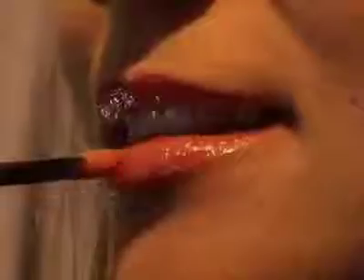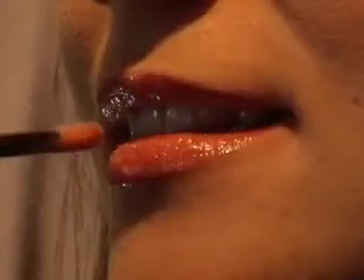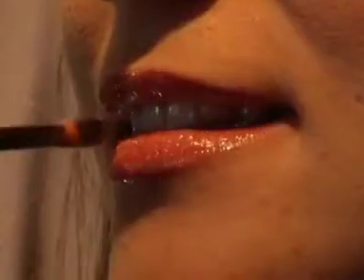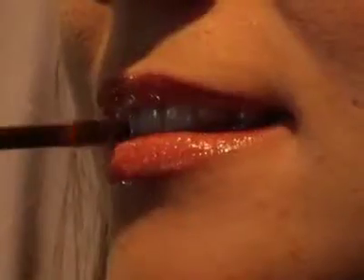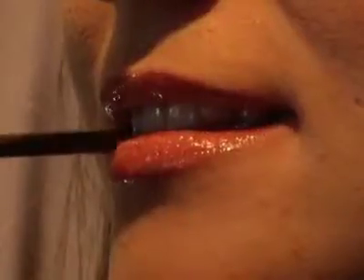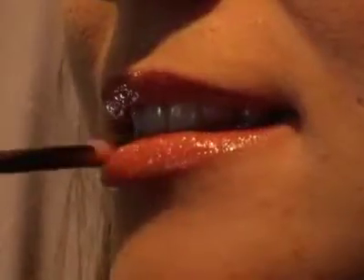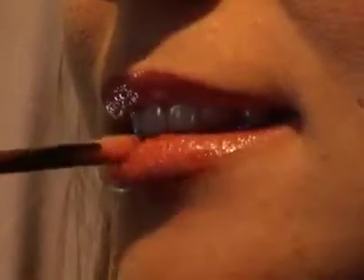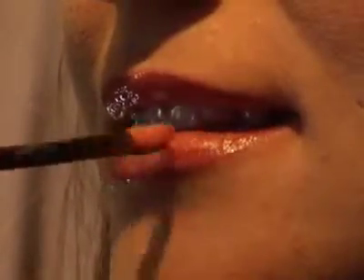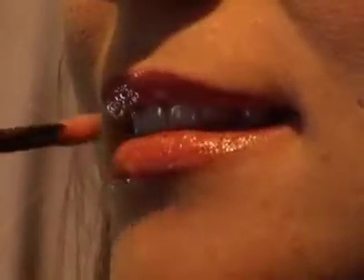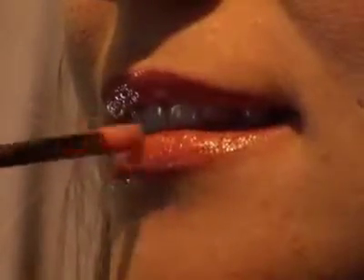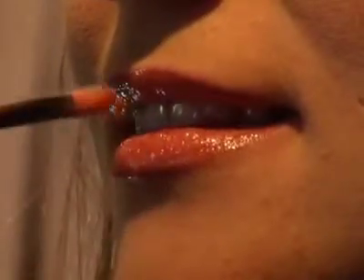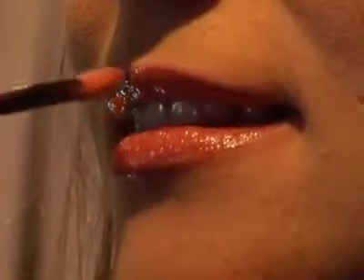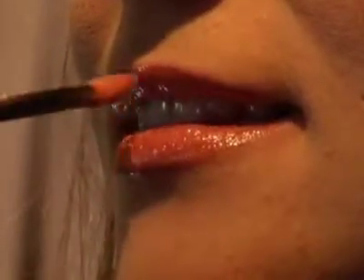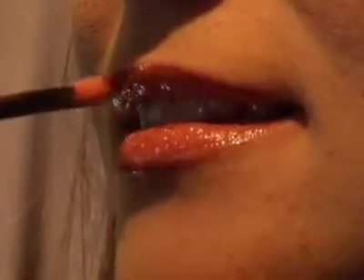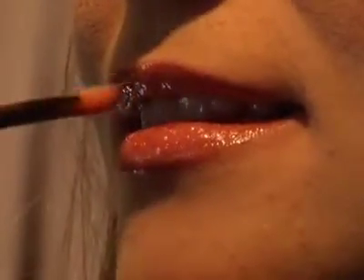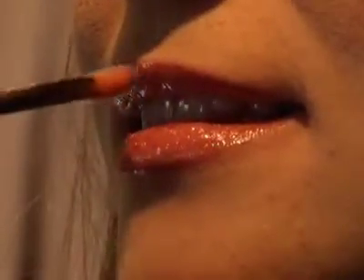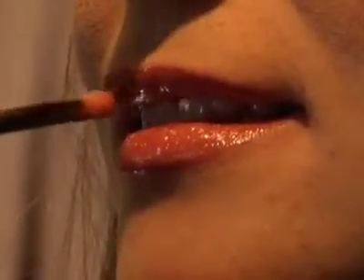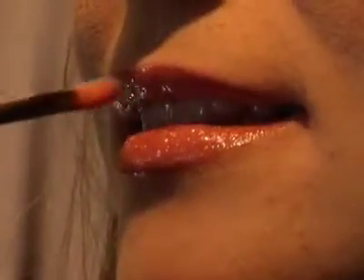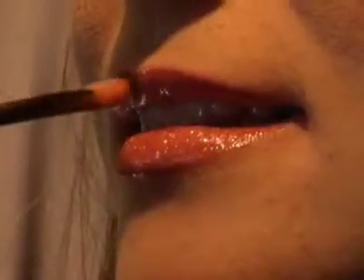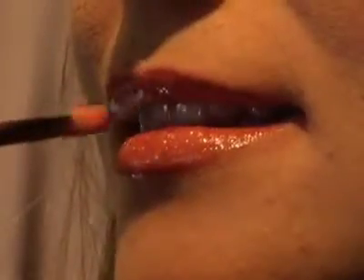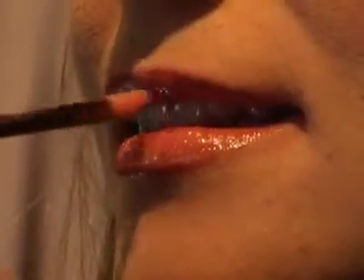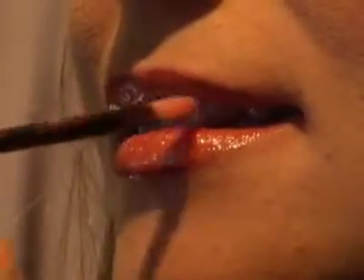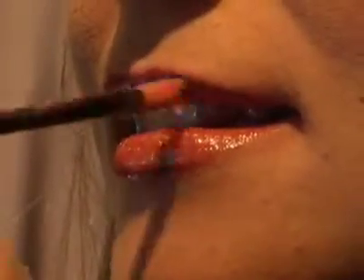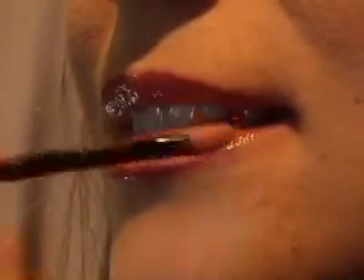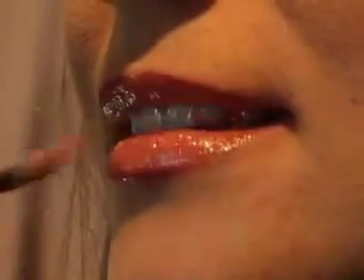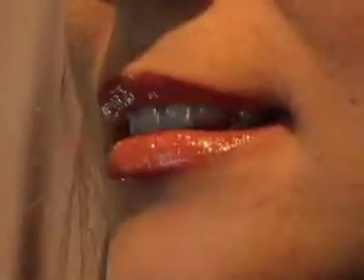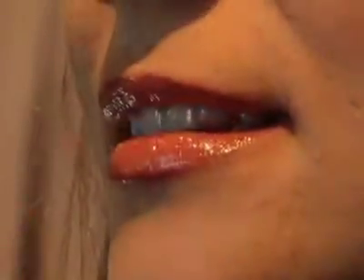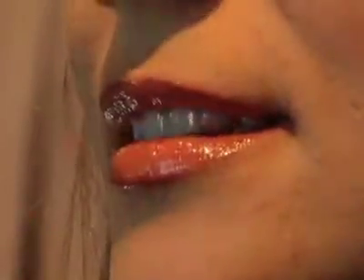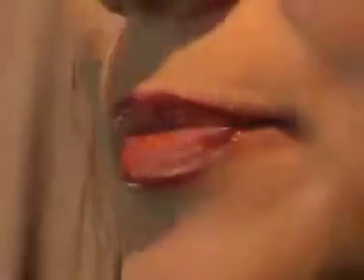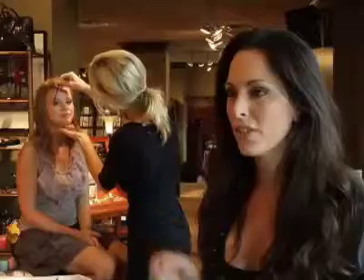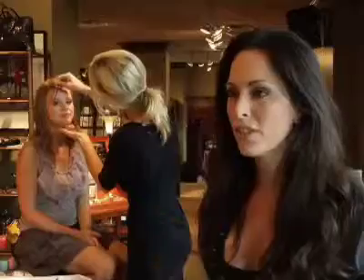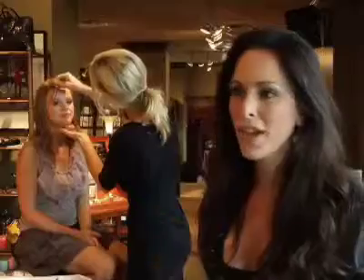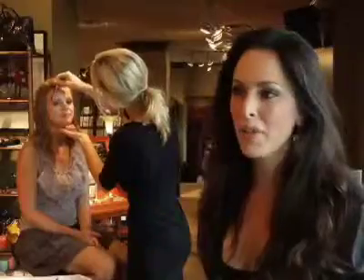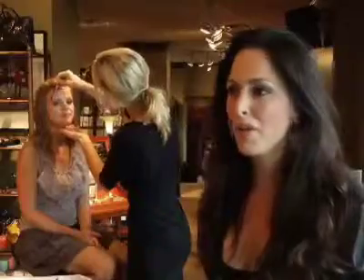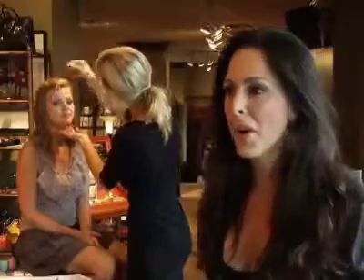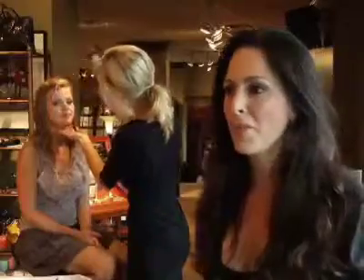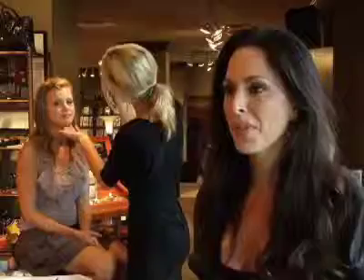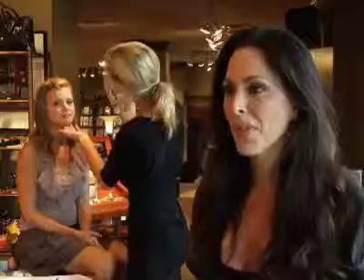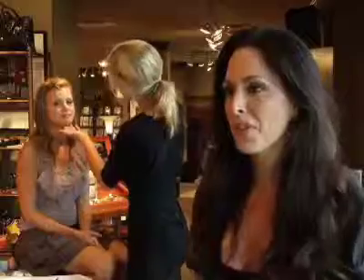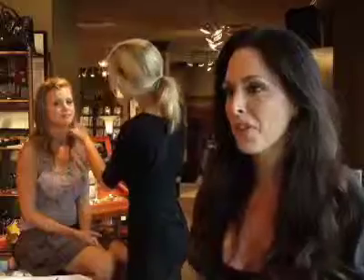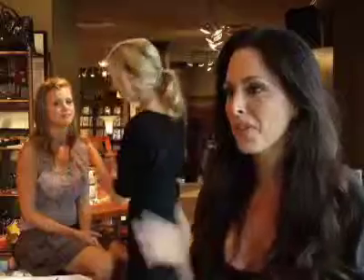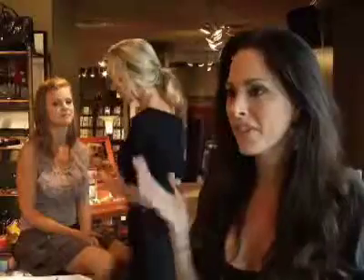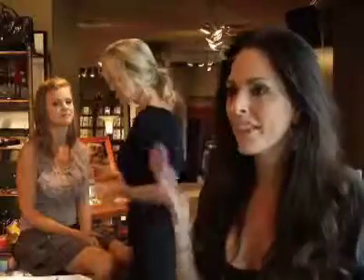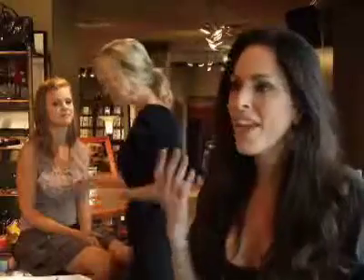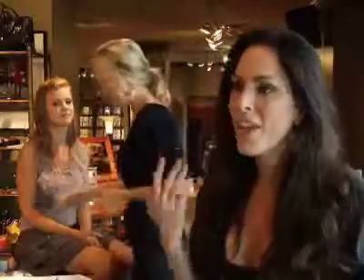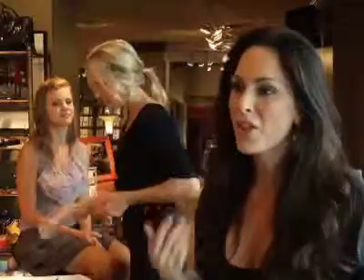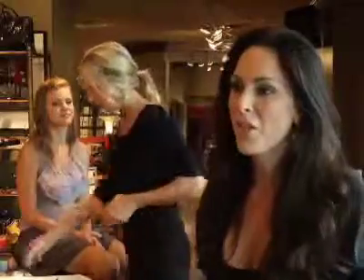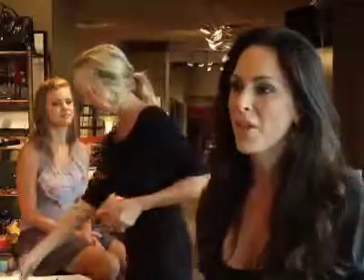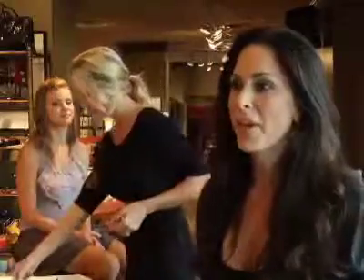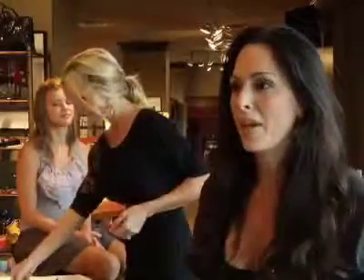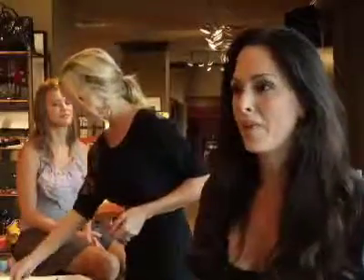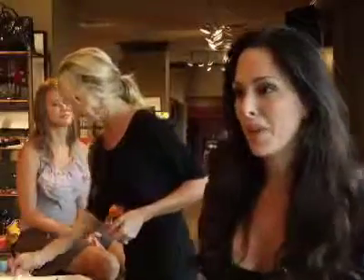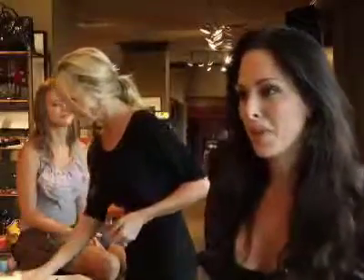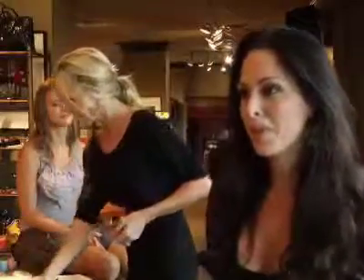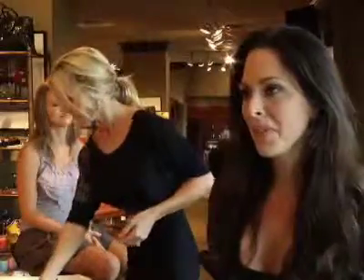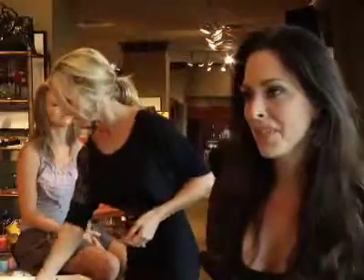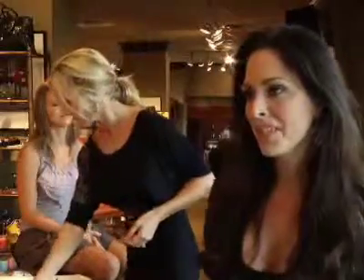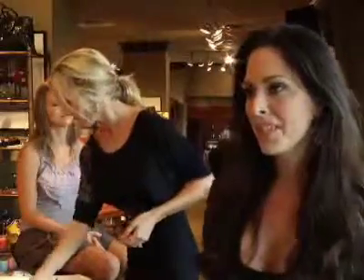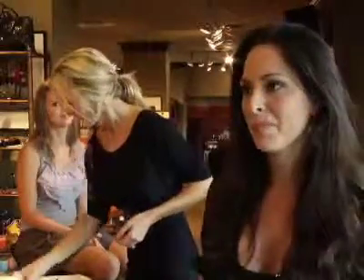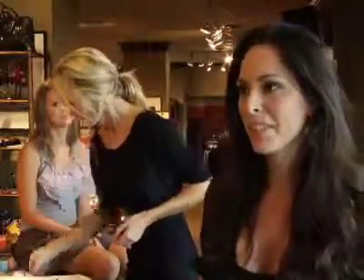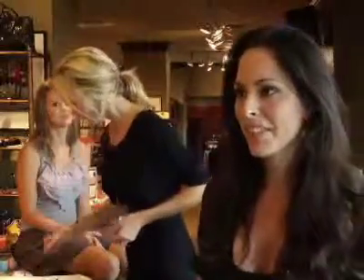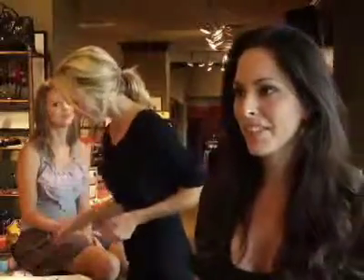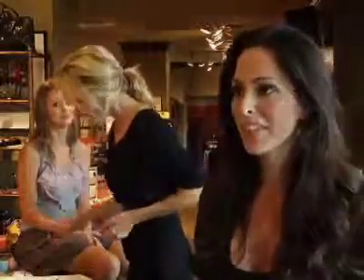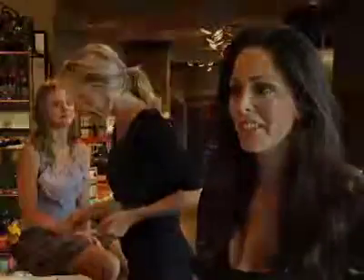Everyone wears the orange shirt — put on a little bronzer with a little orange kind of brown blush over it and throw on the Game Time lip gloss to complete the look.